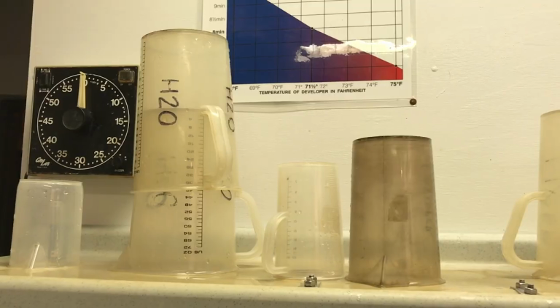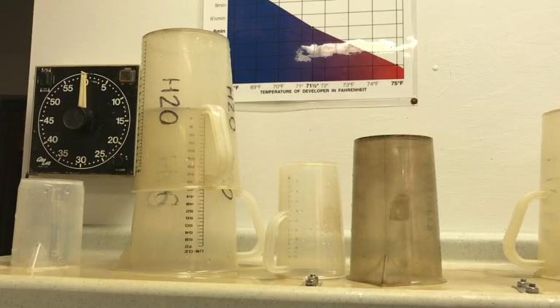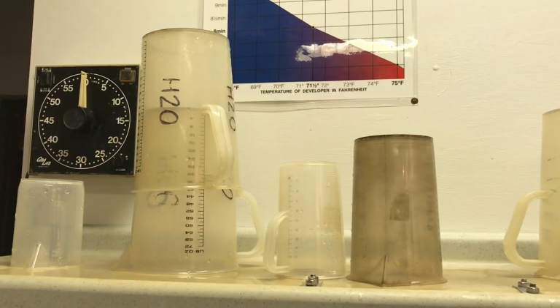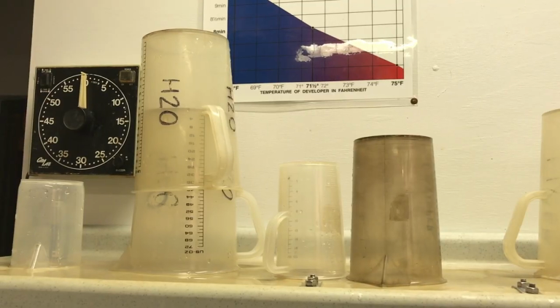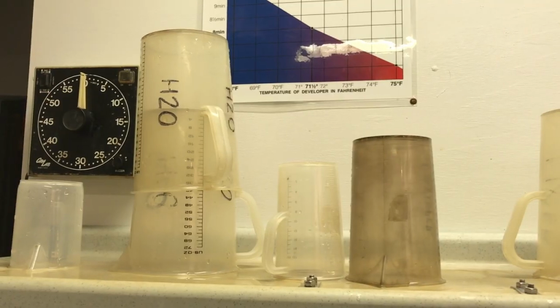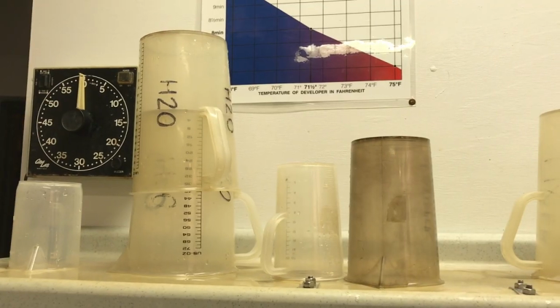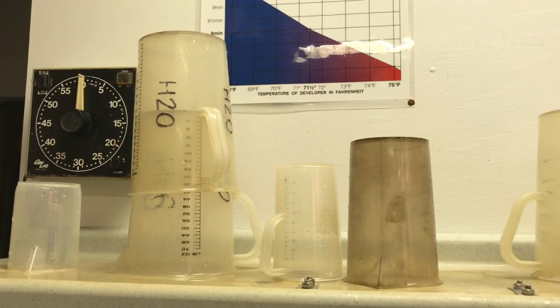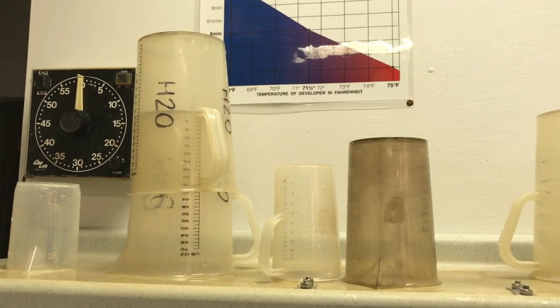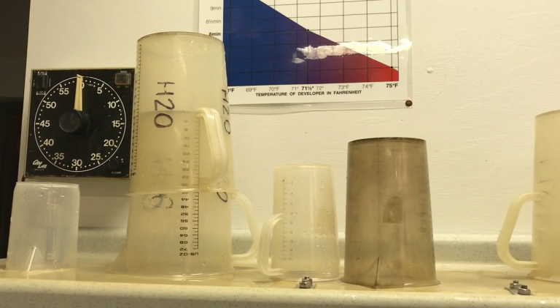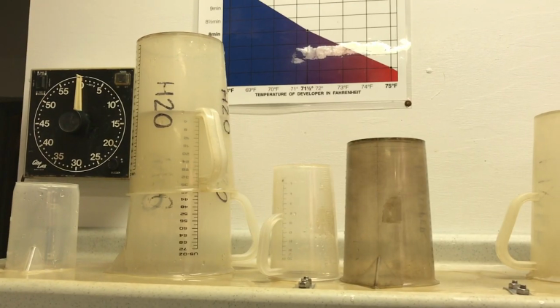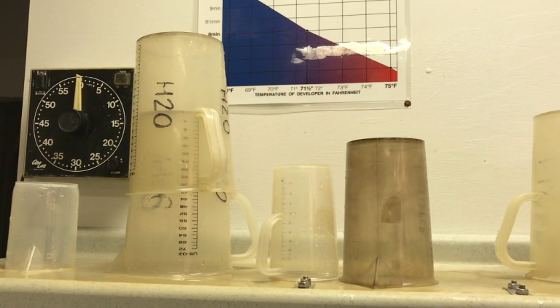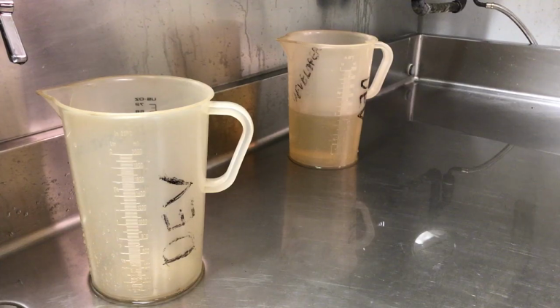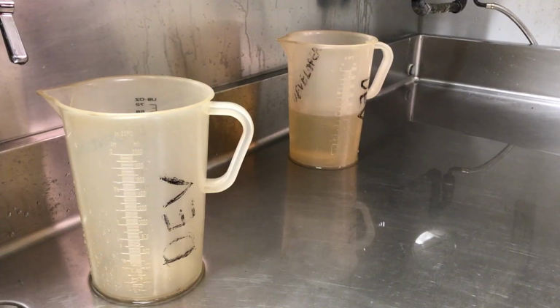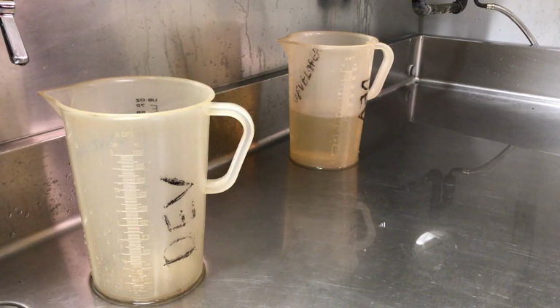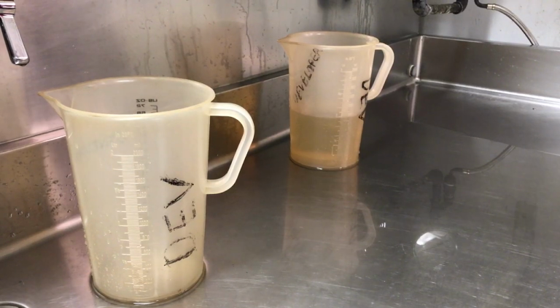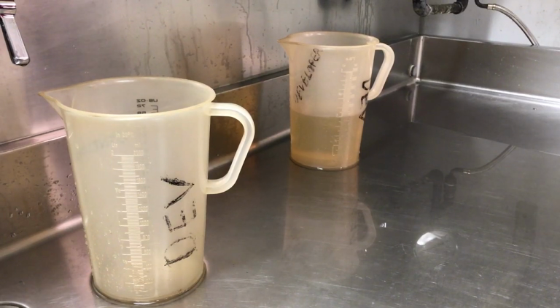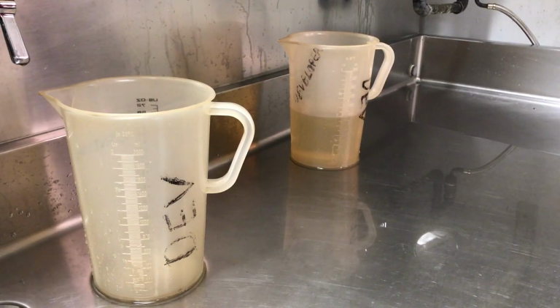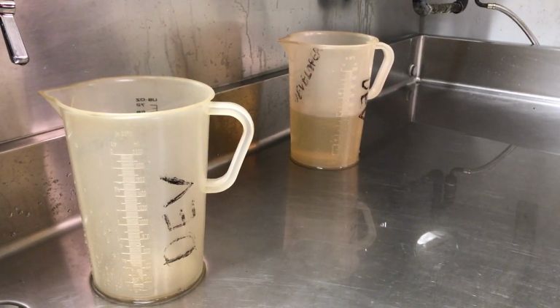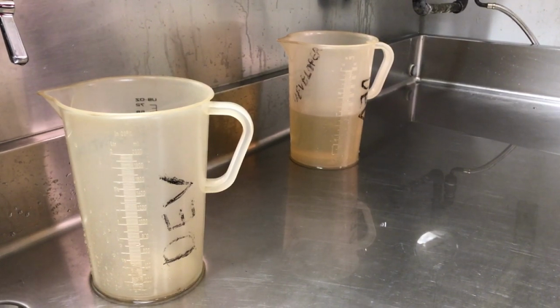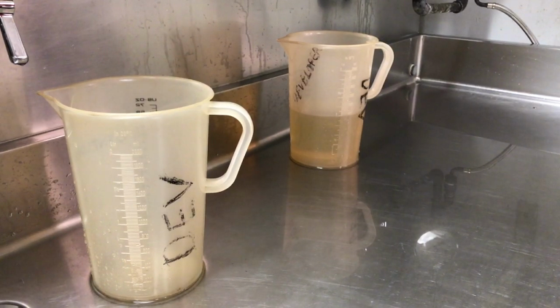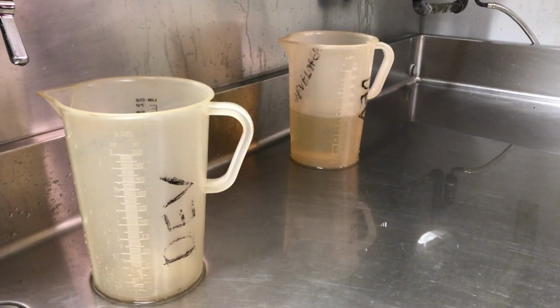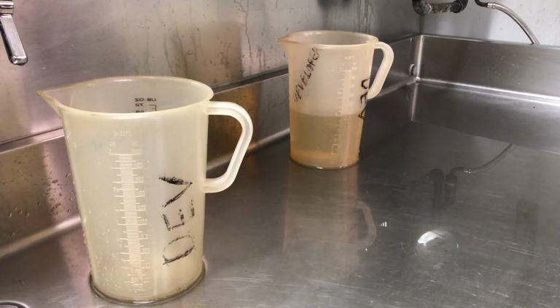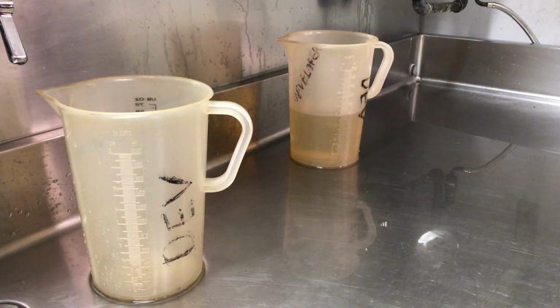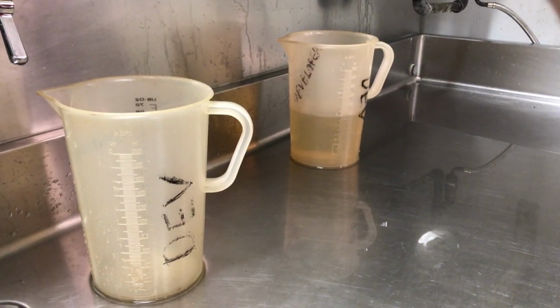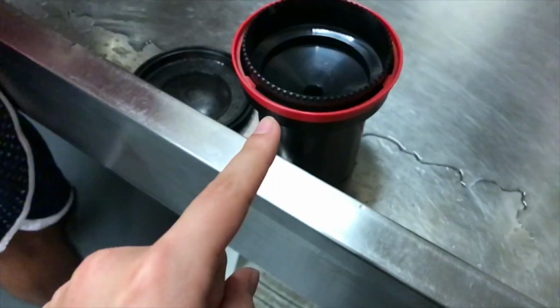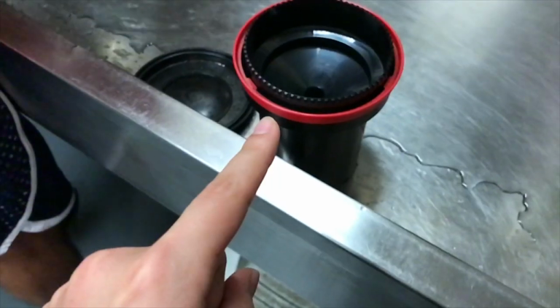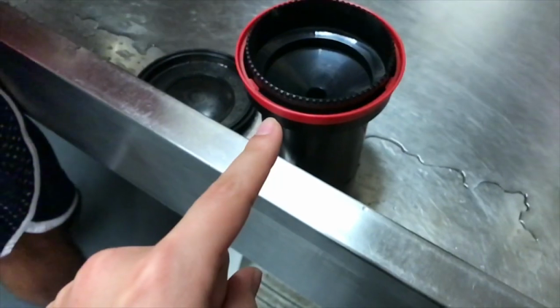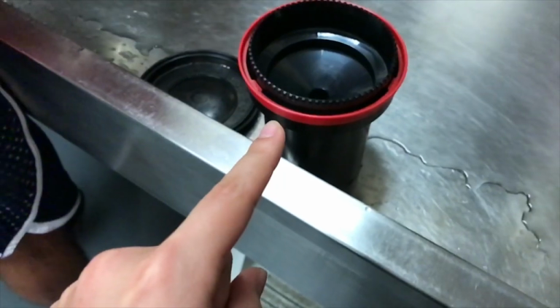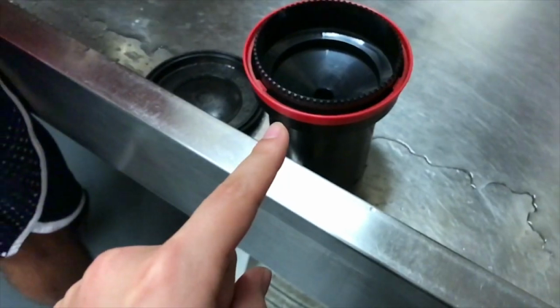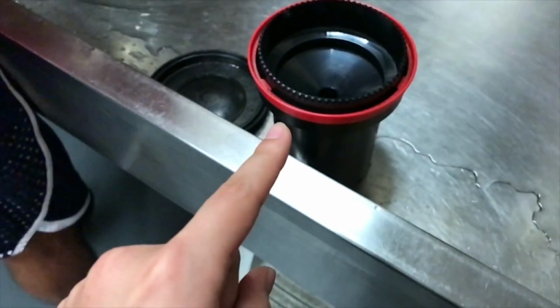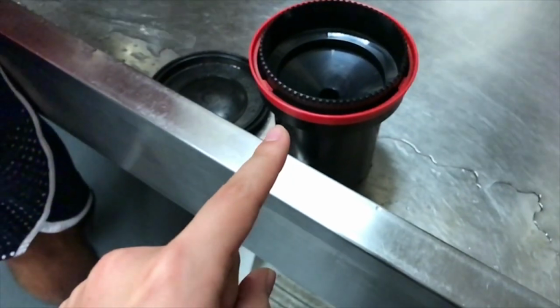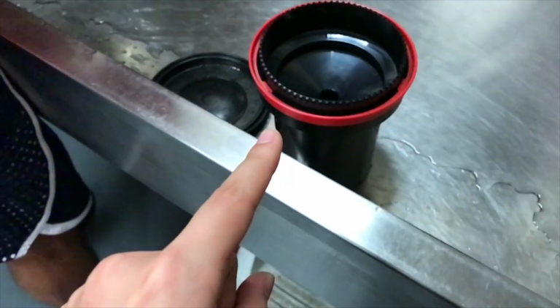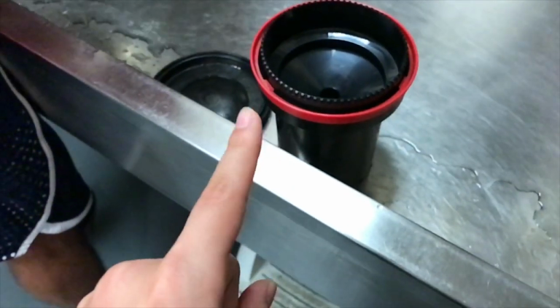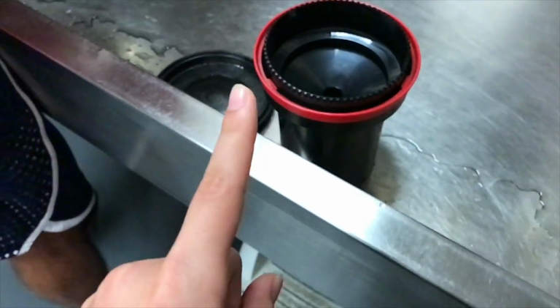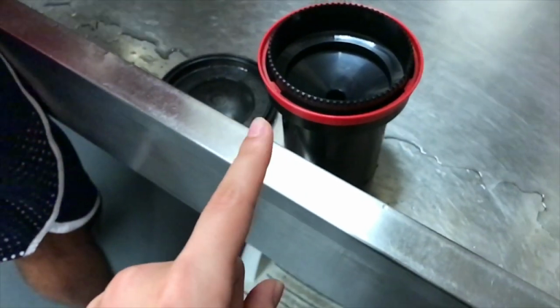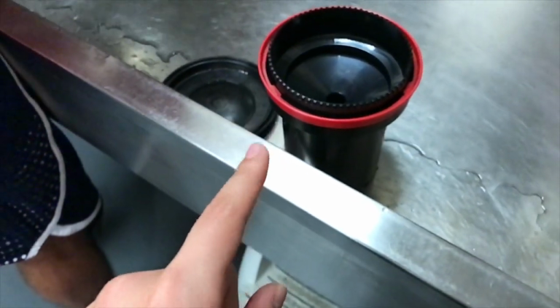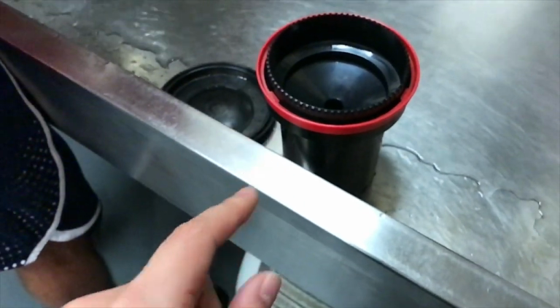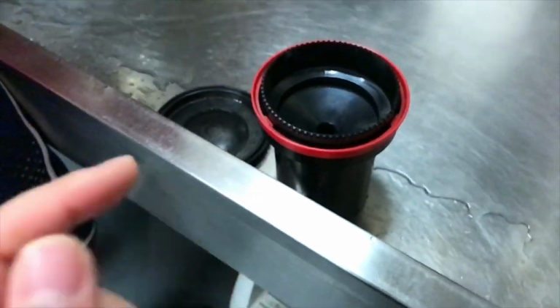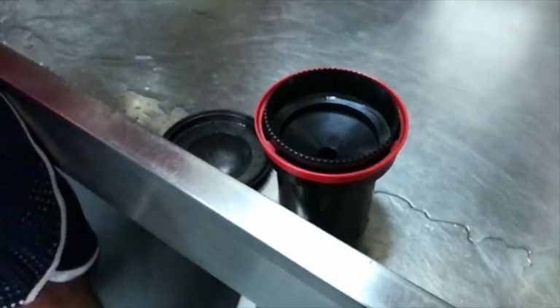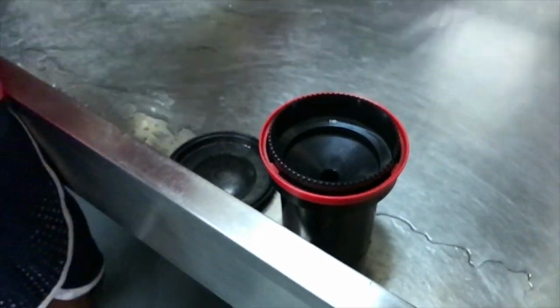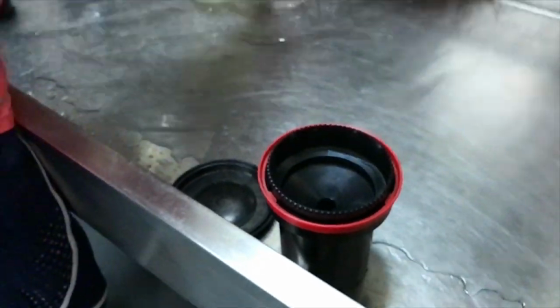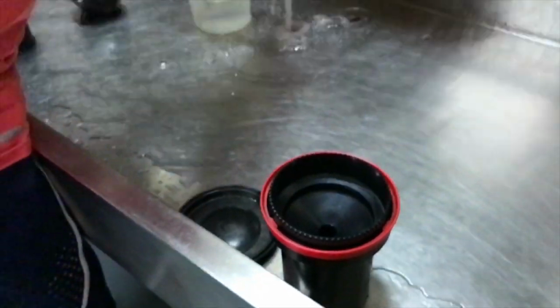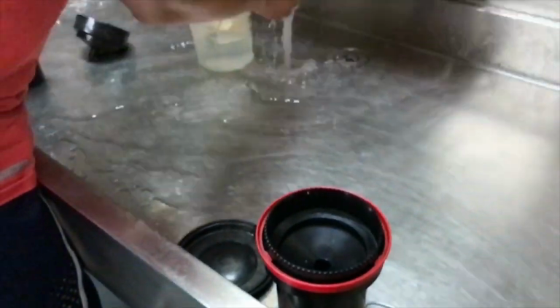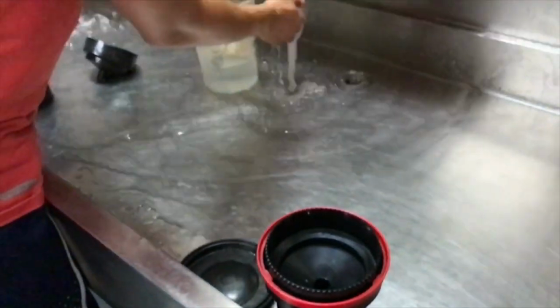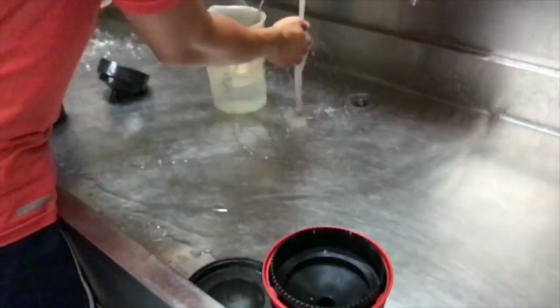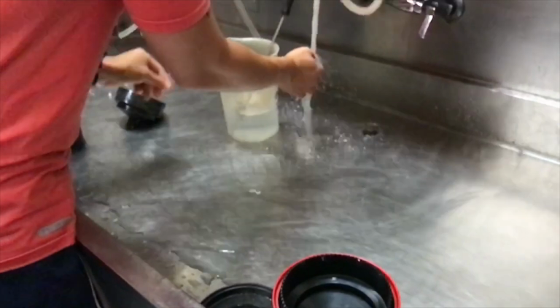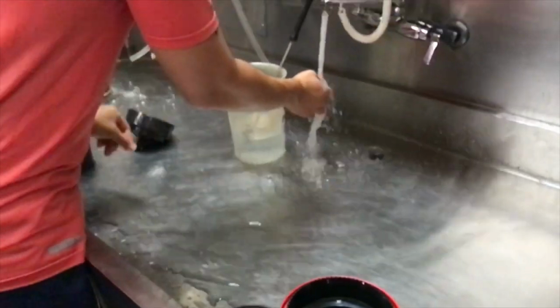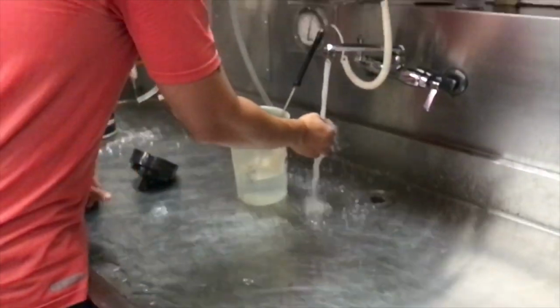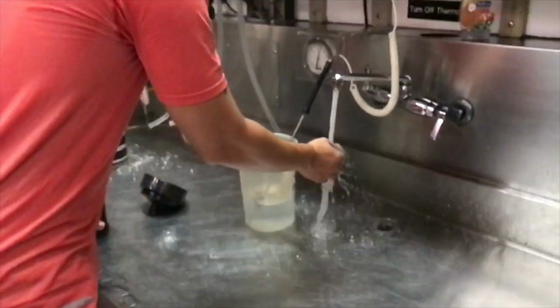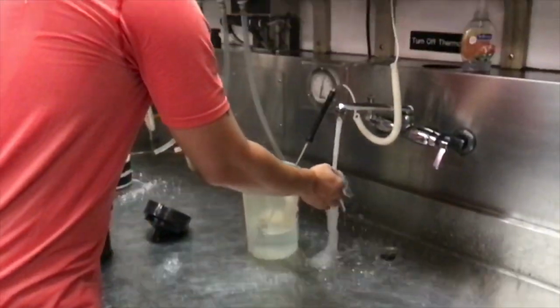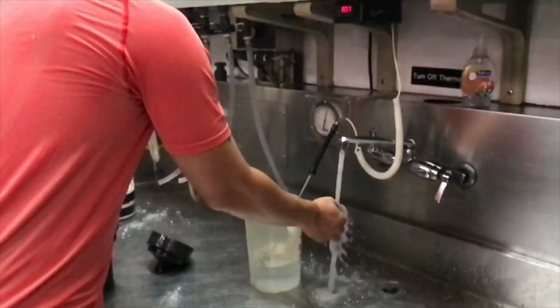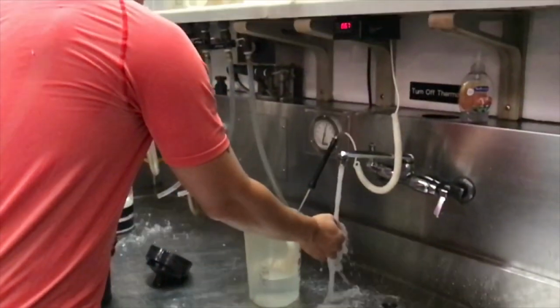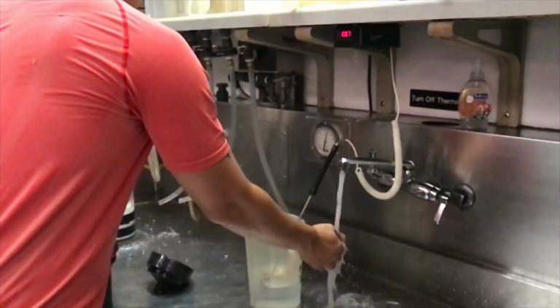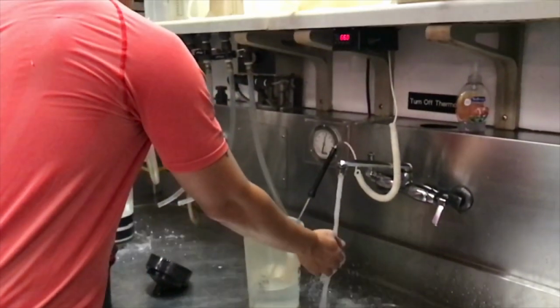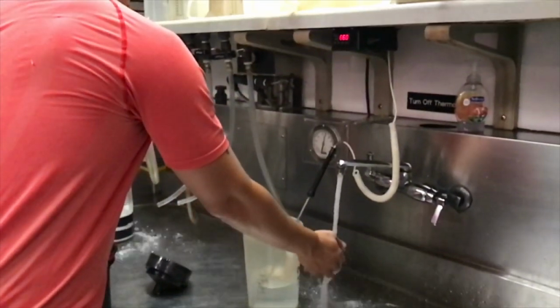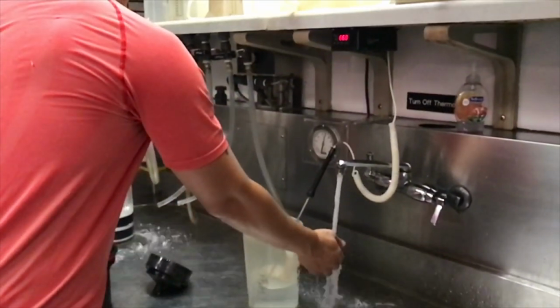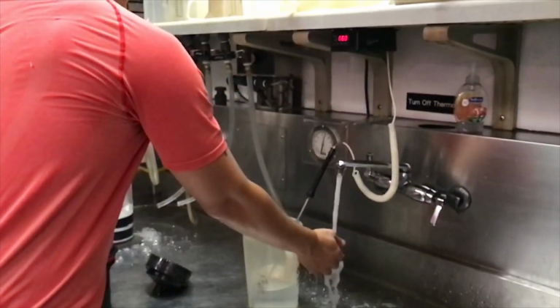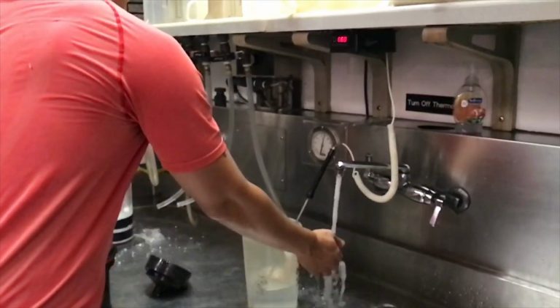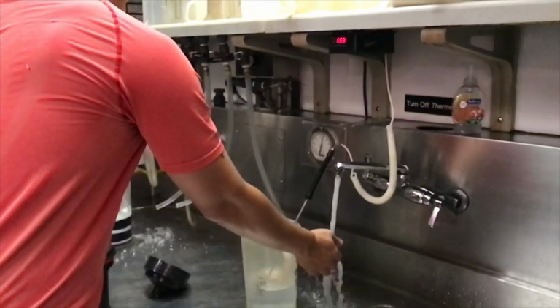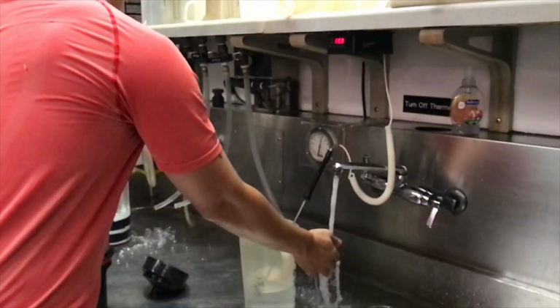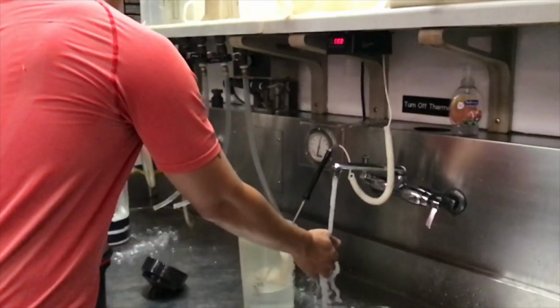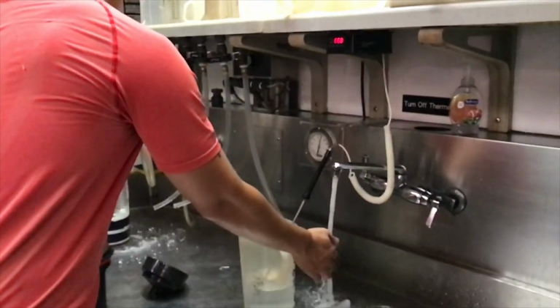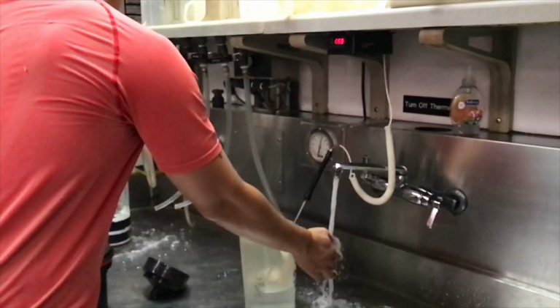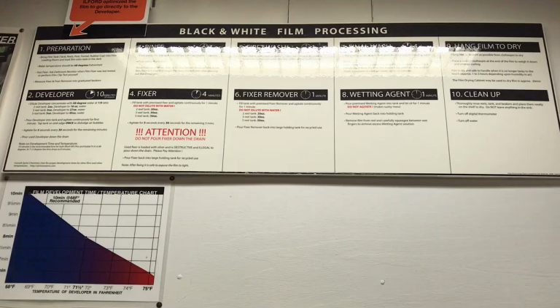The first time I did this, I really messed it up really bad. I did it too long — the steps in the wrong order.